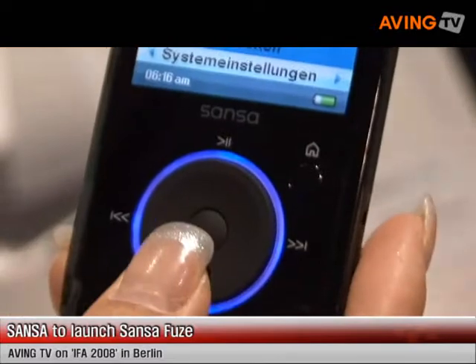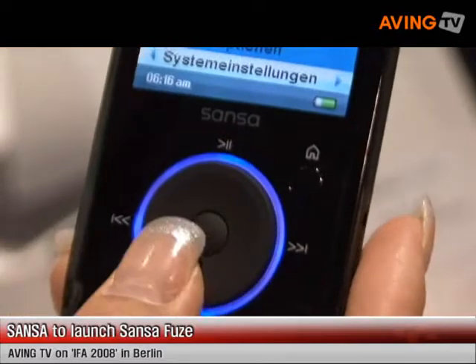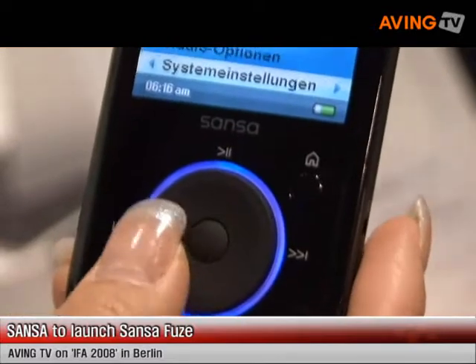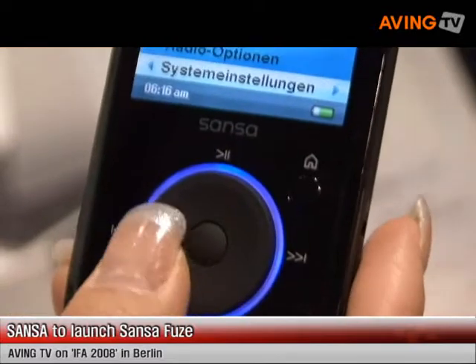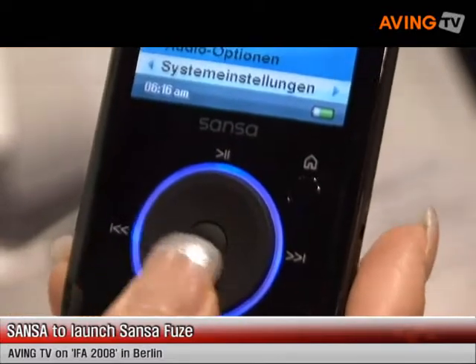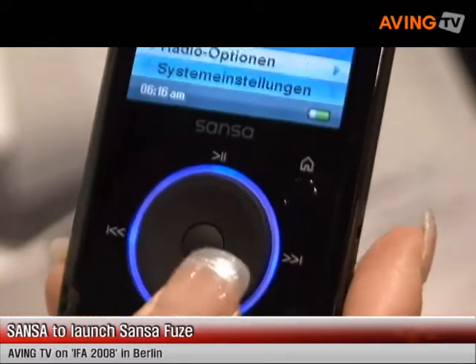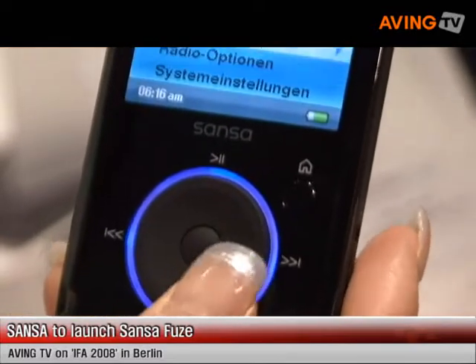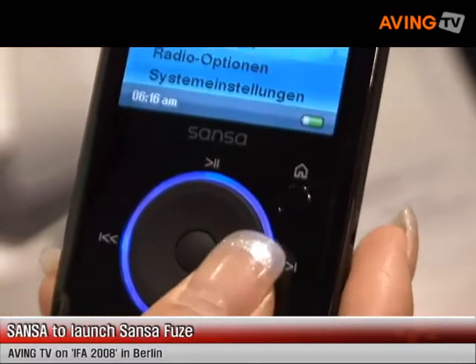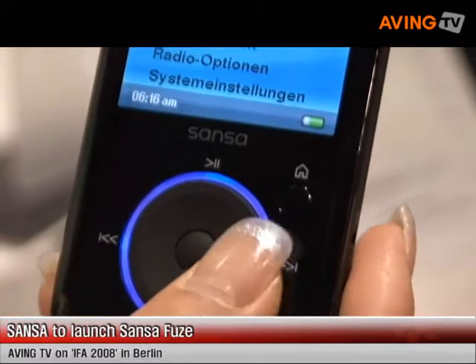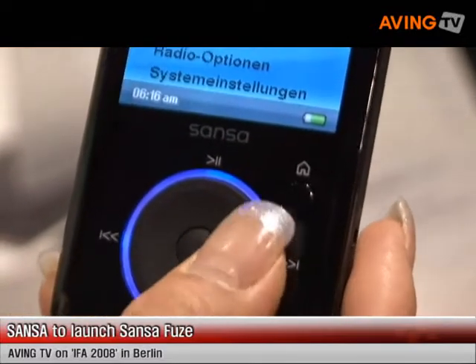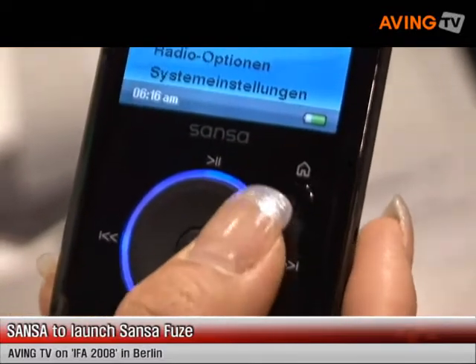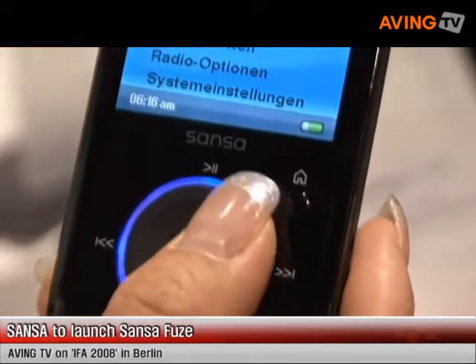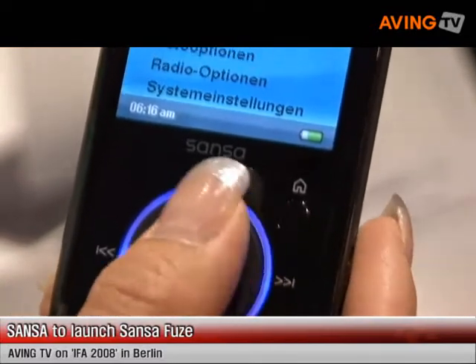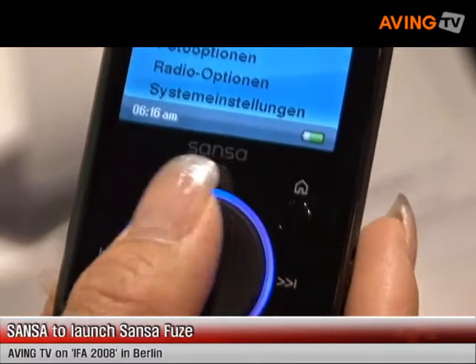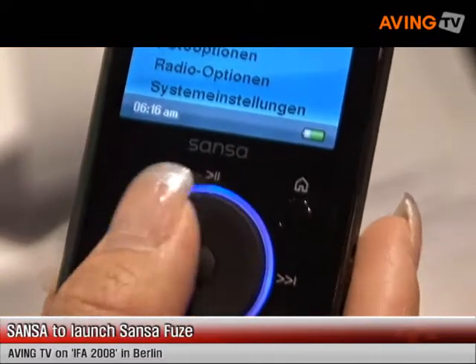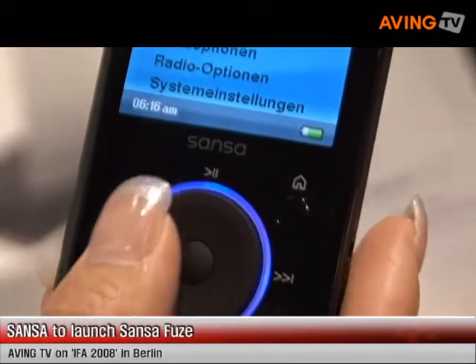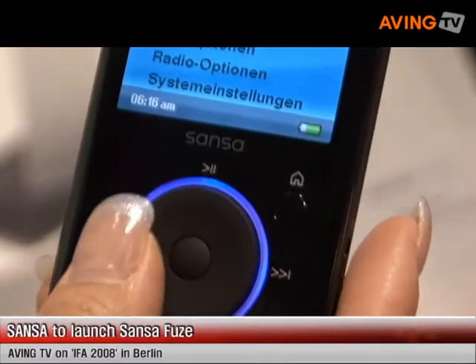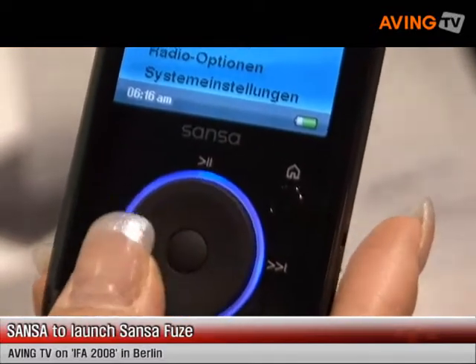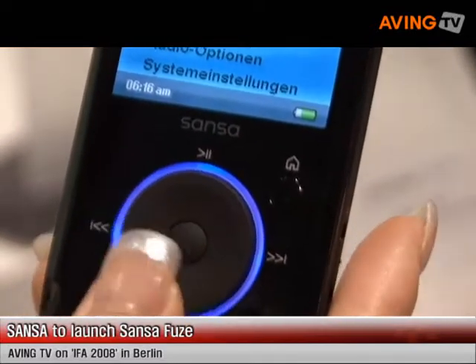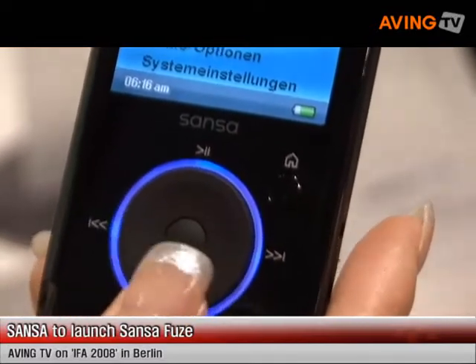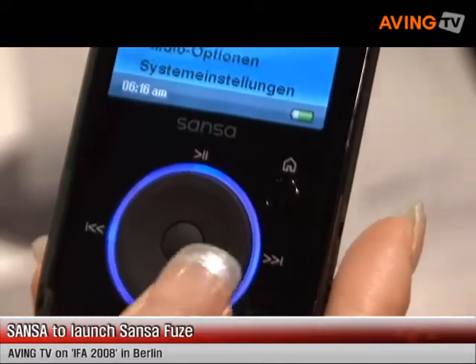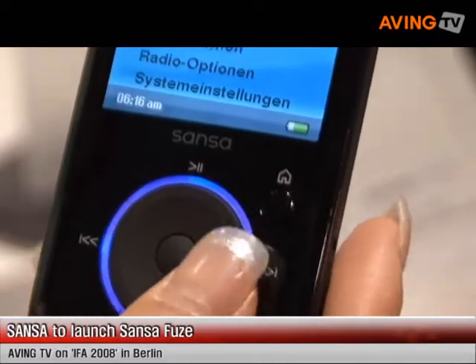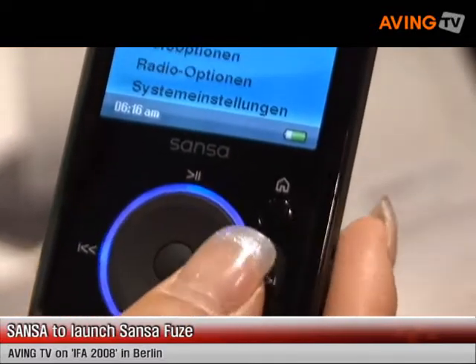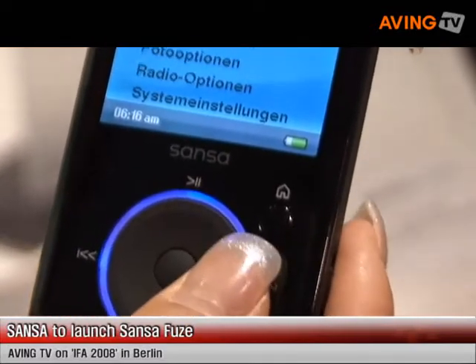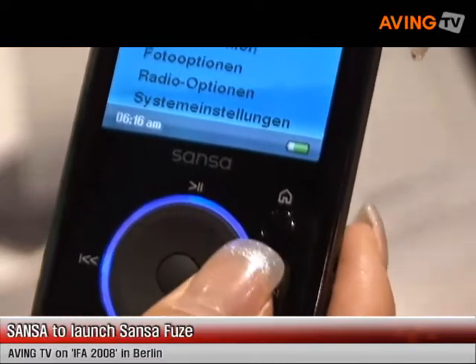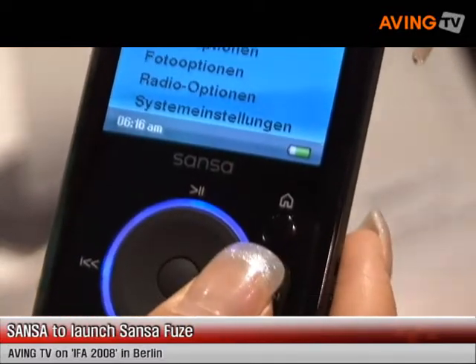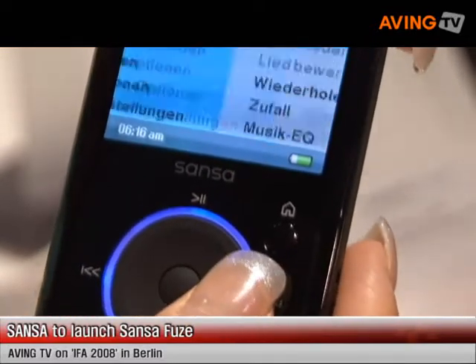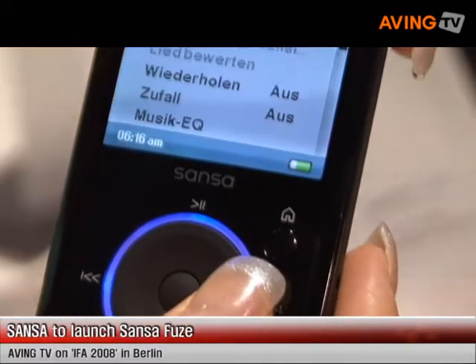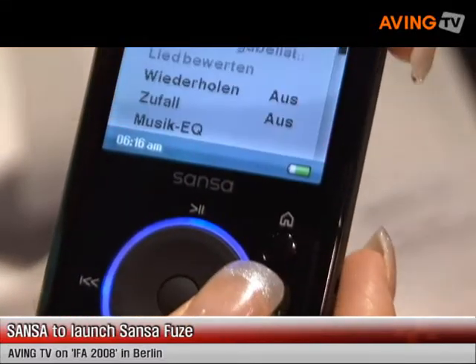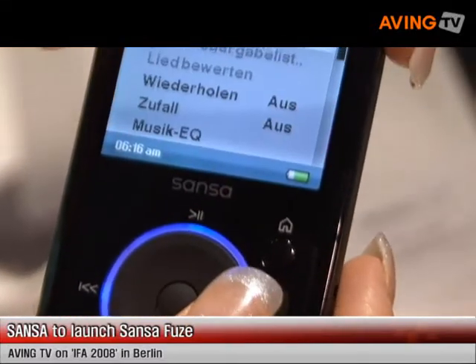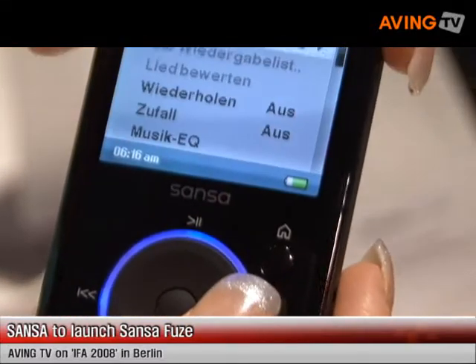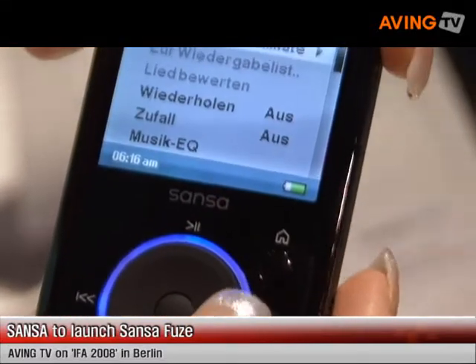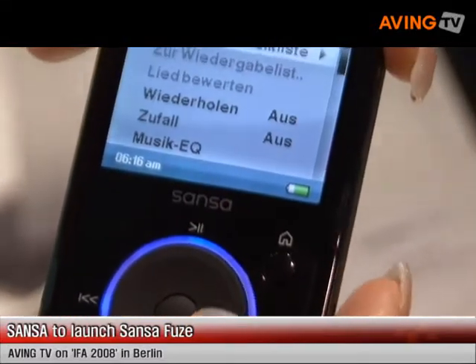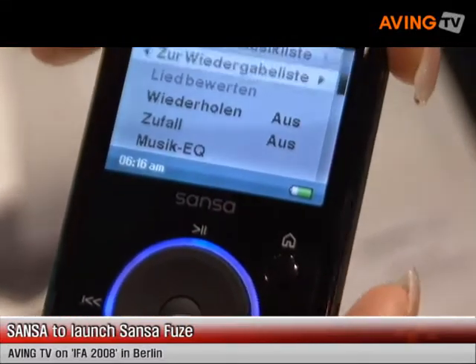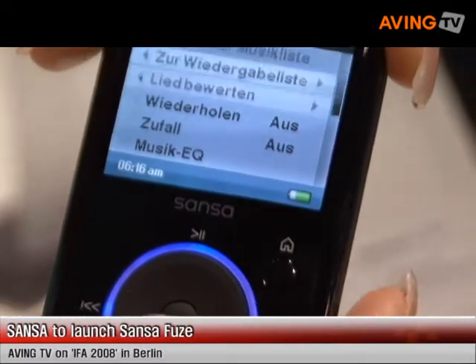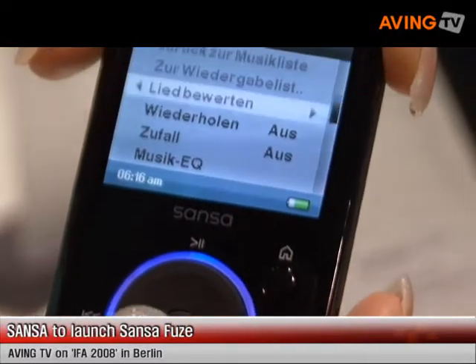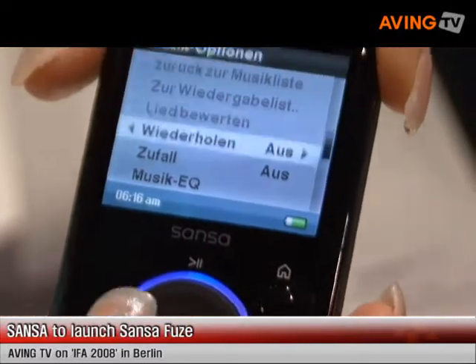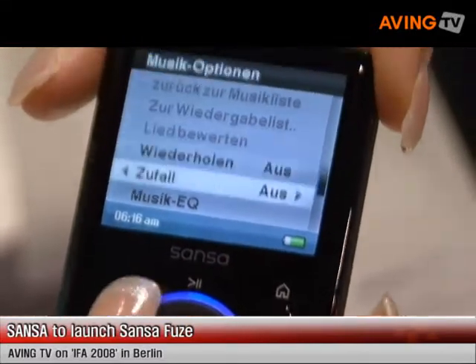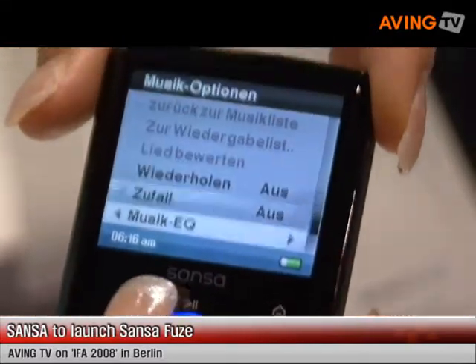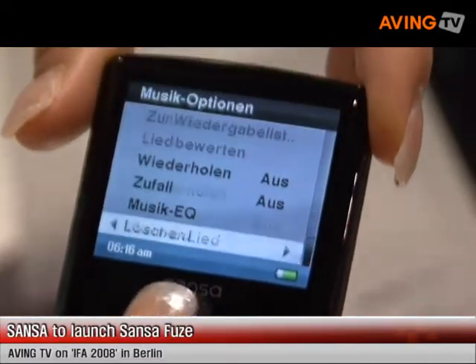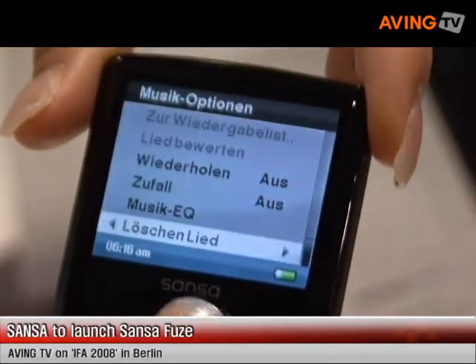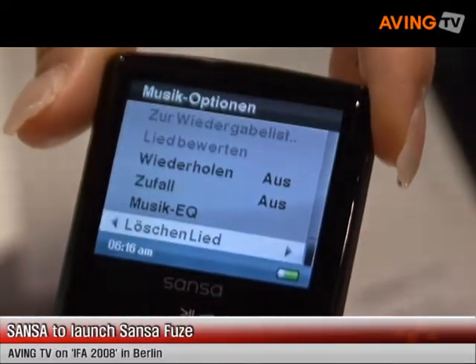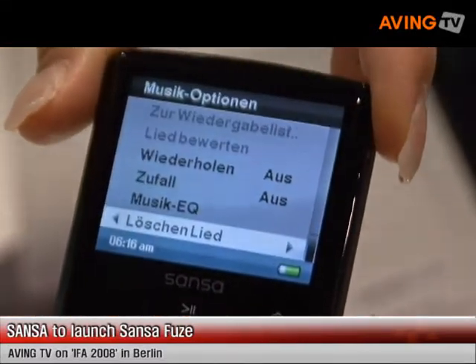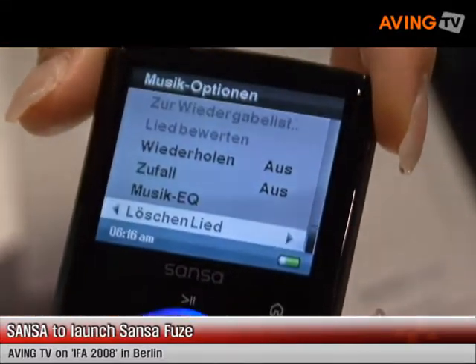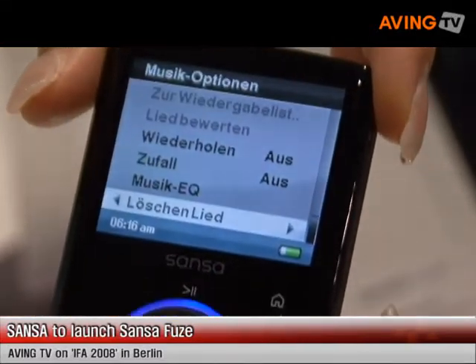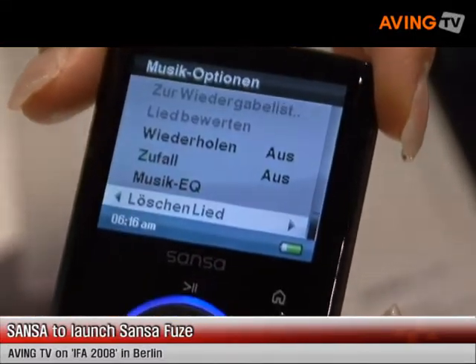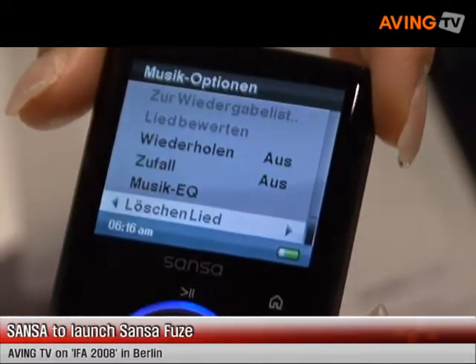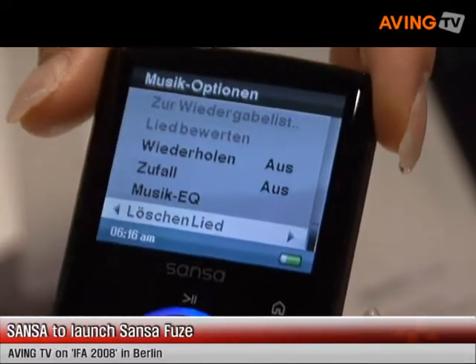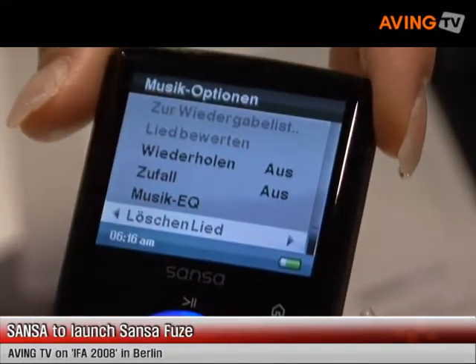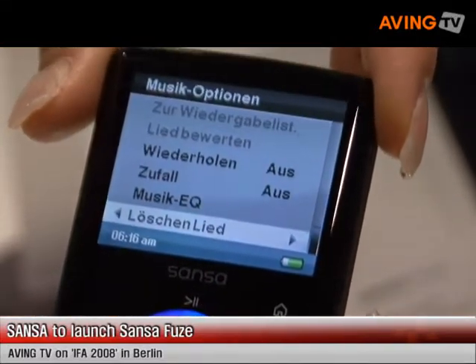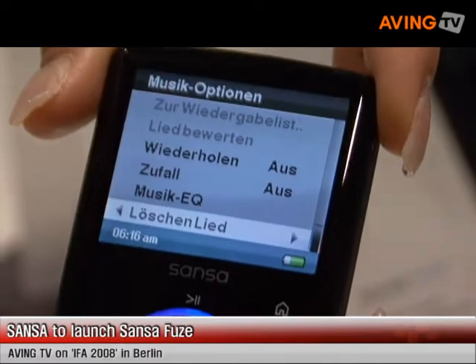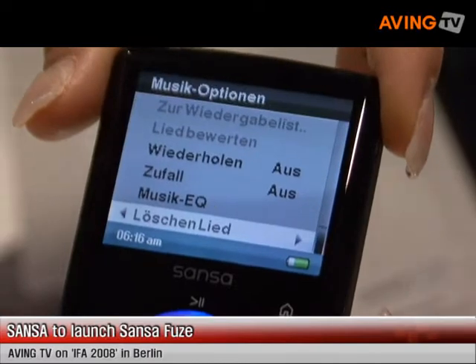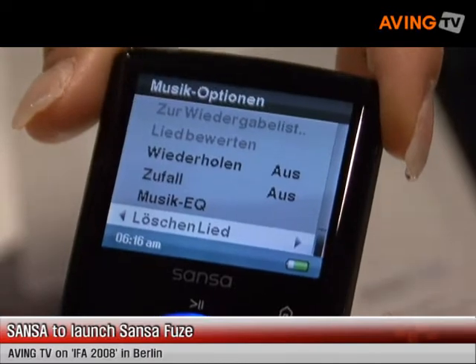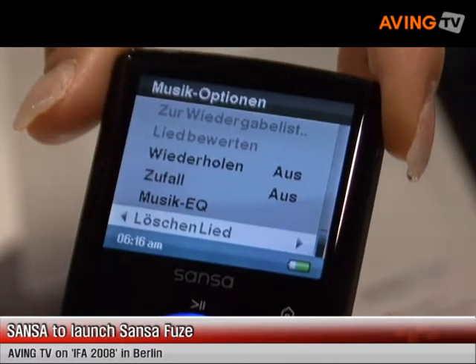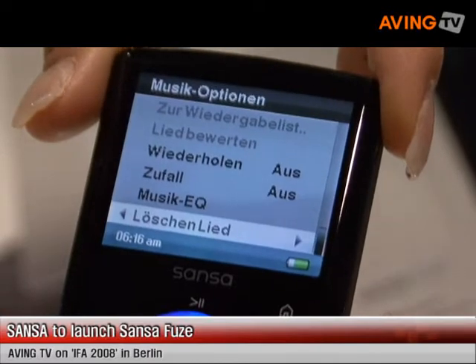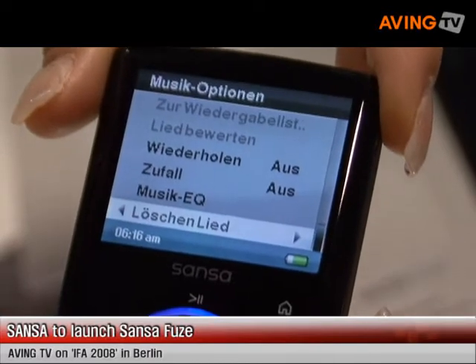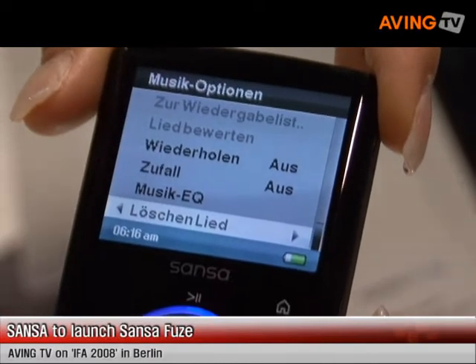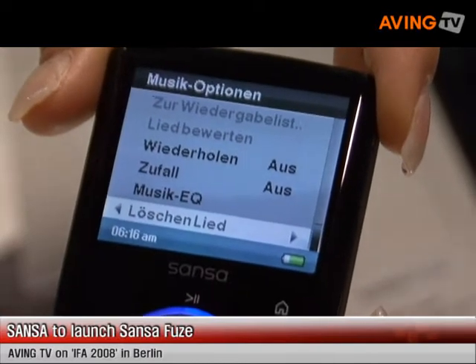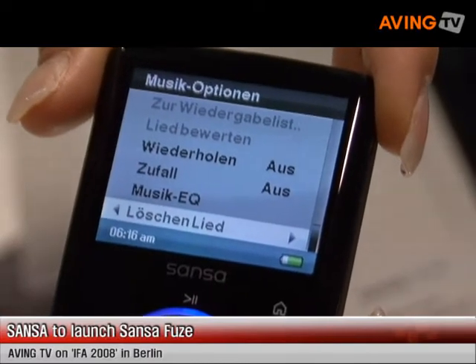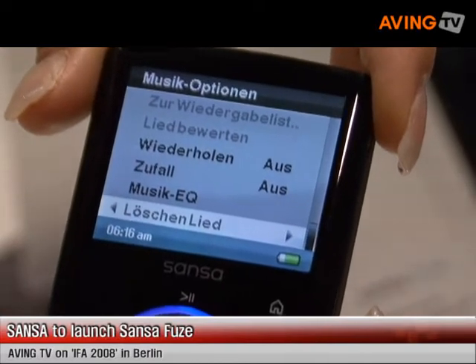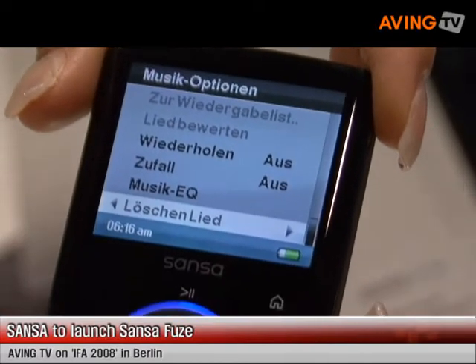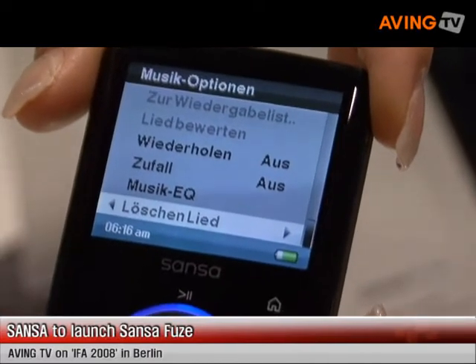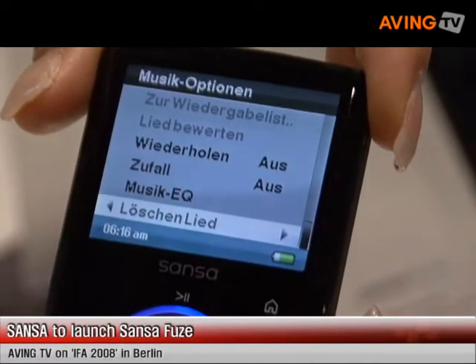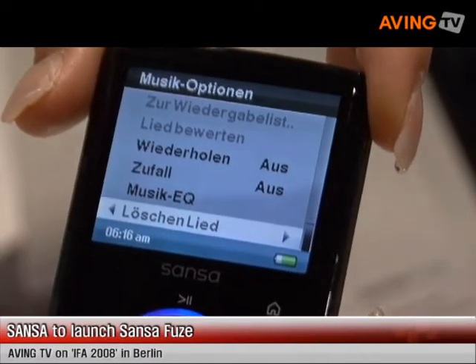As with the previous products, you can see that the interface is very similar to the previous product. It's very, very user friendly and very easy to use.